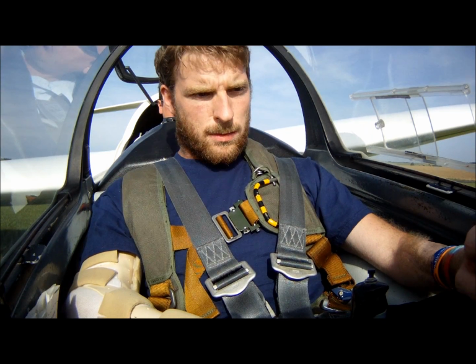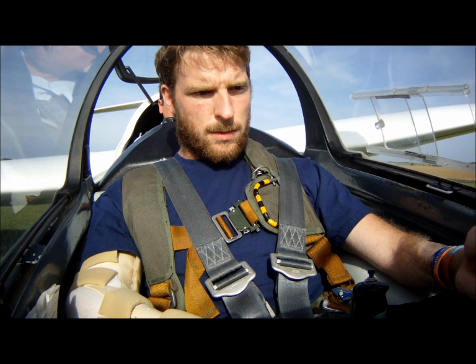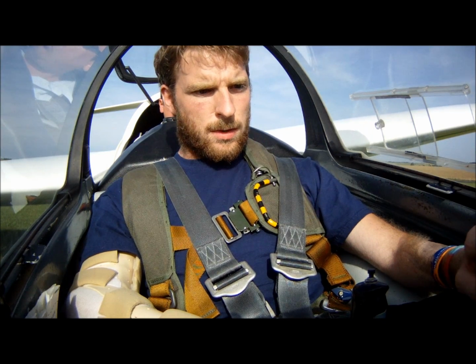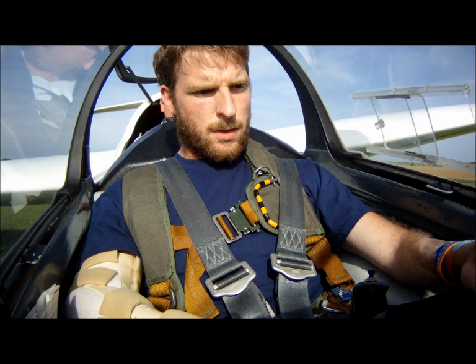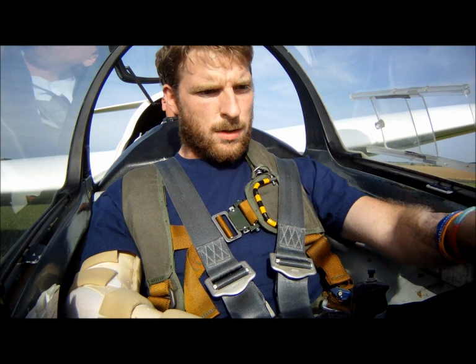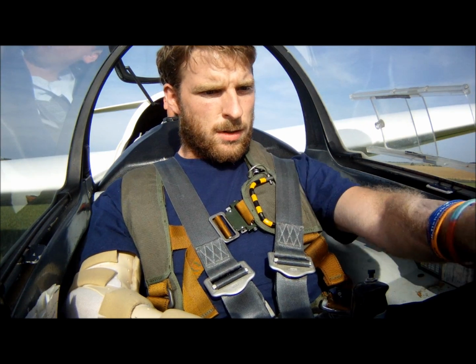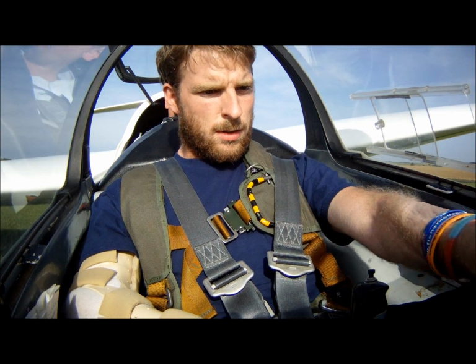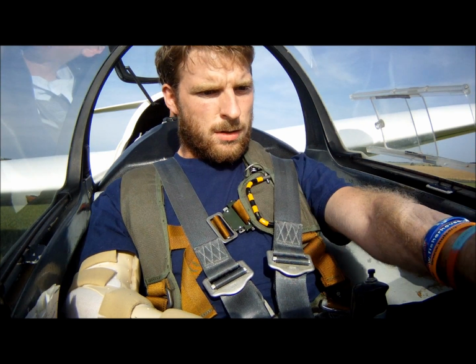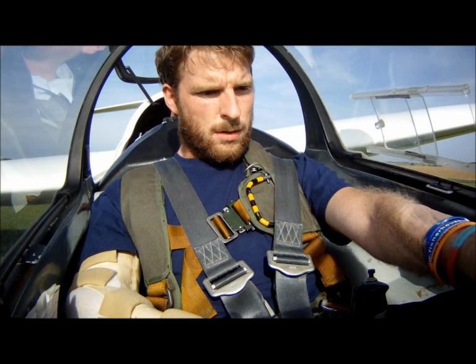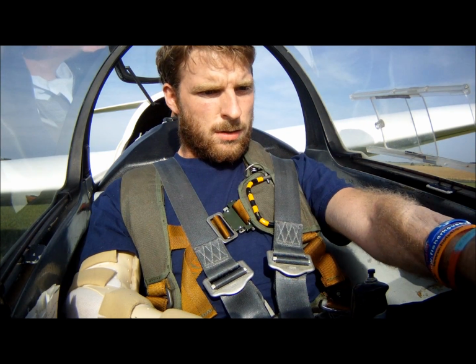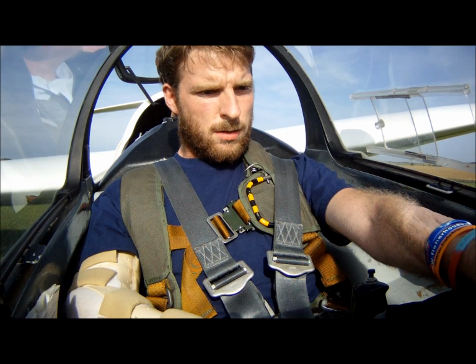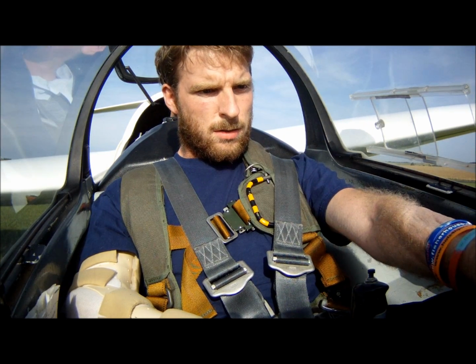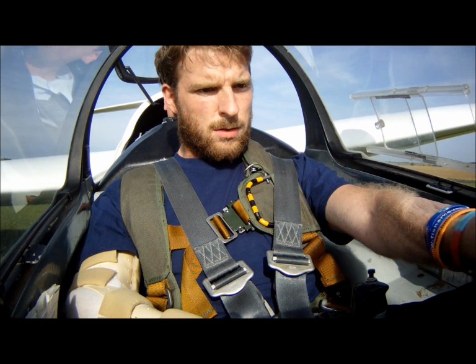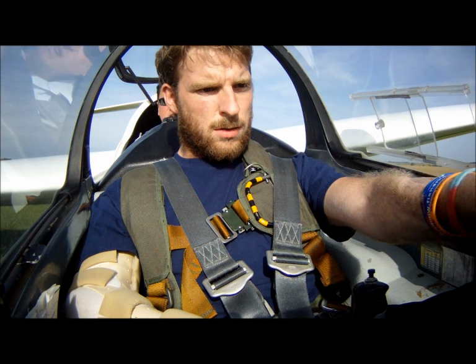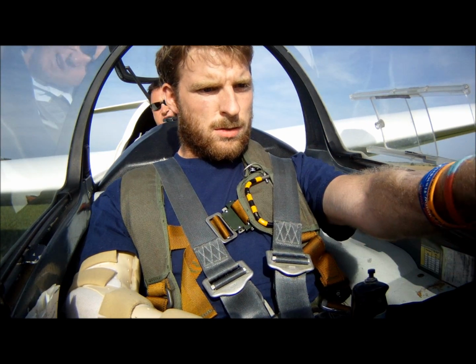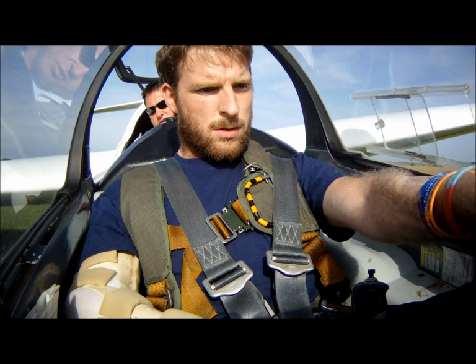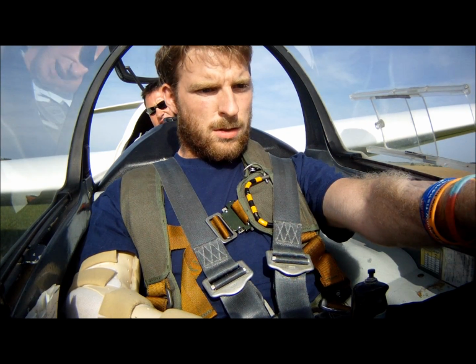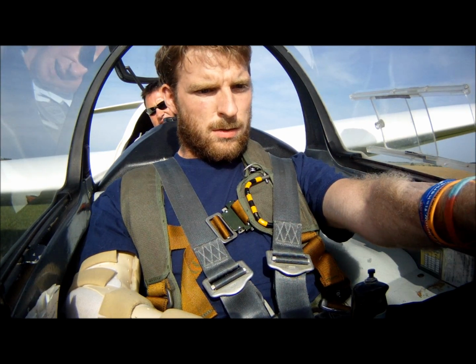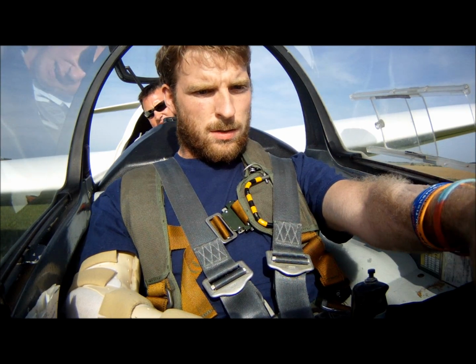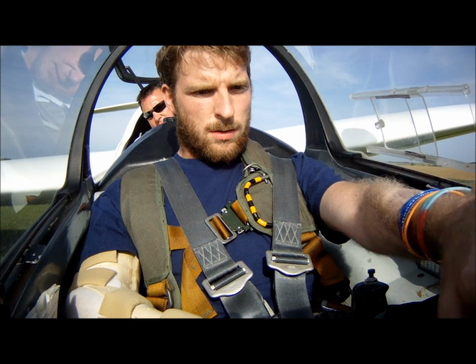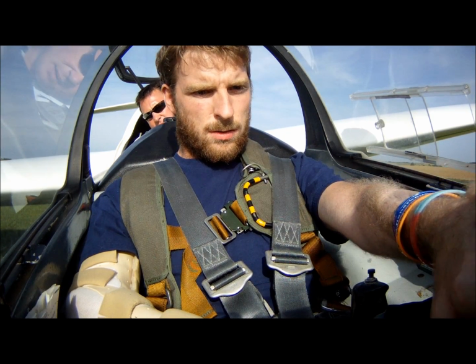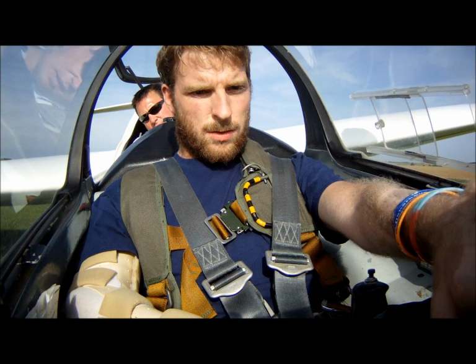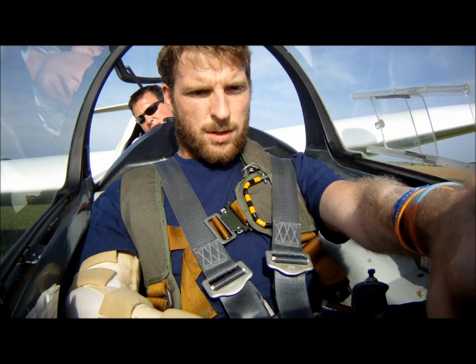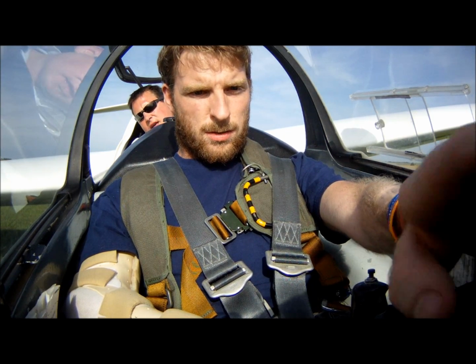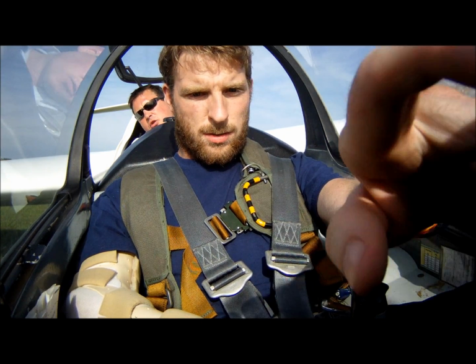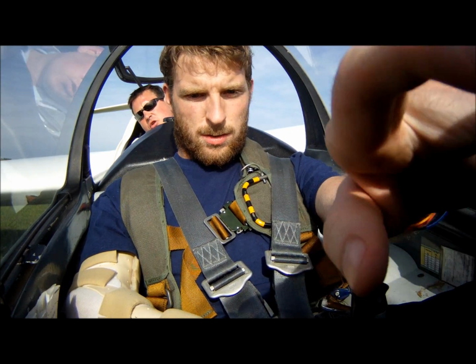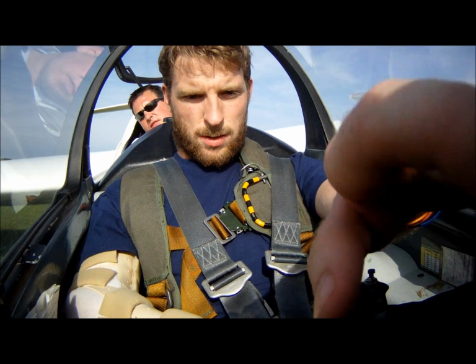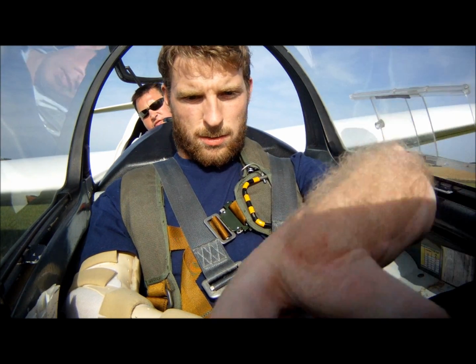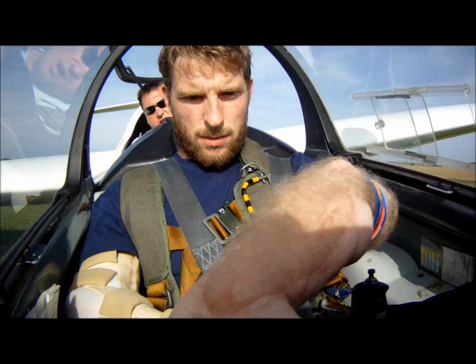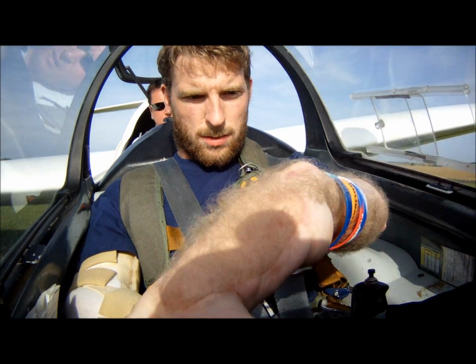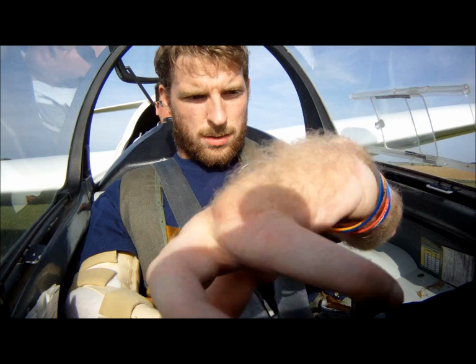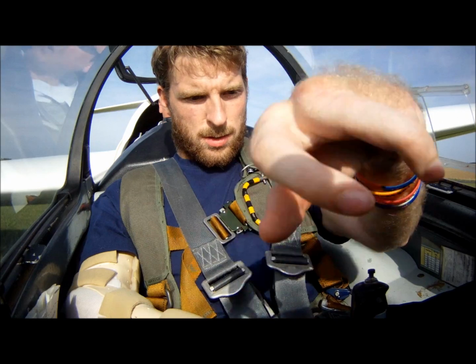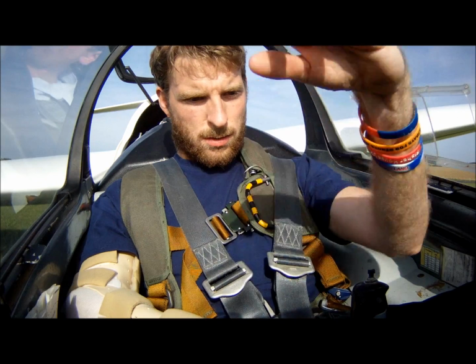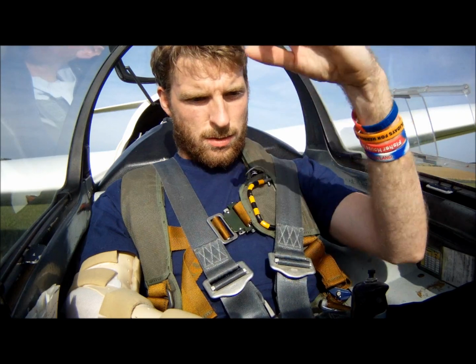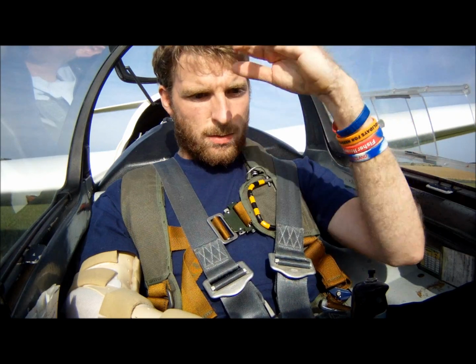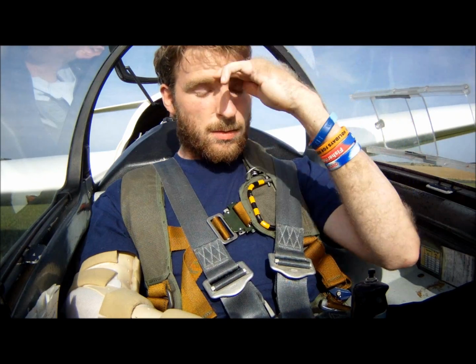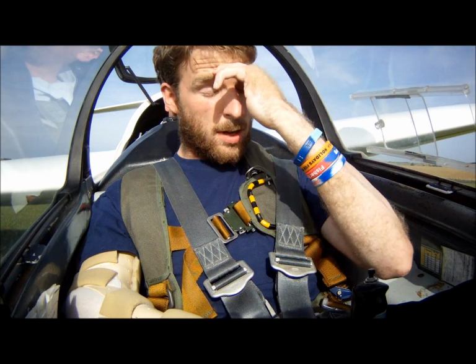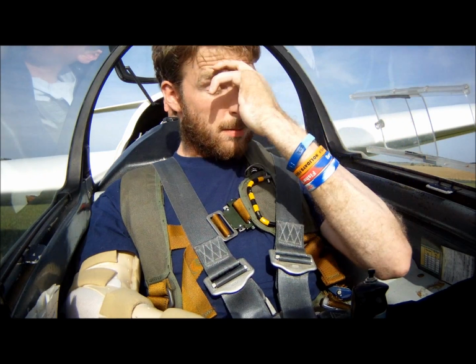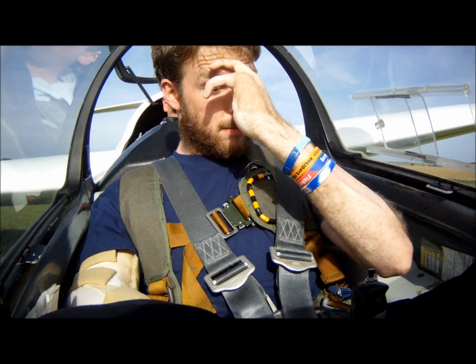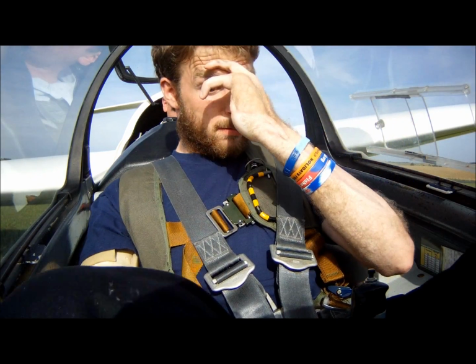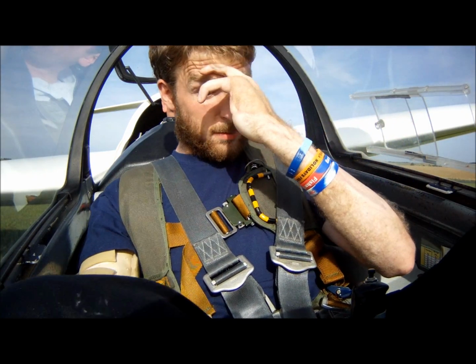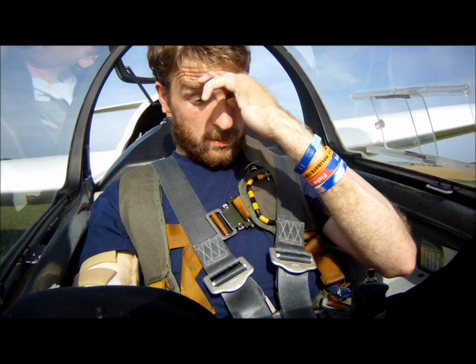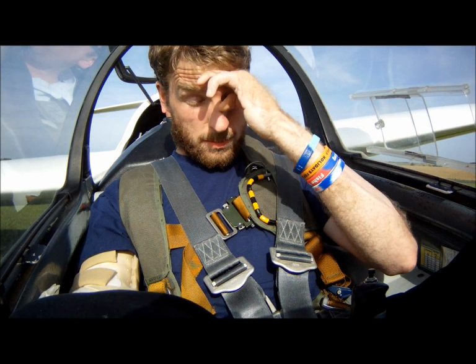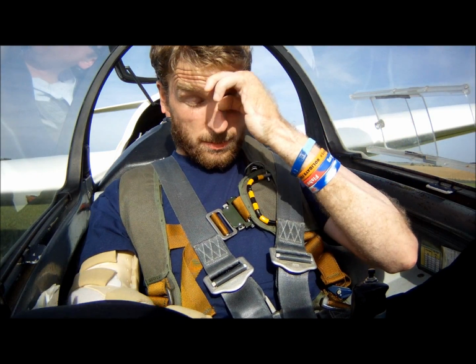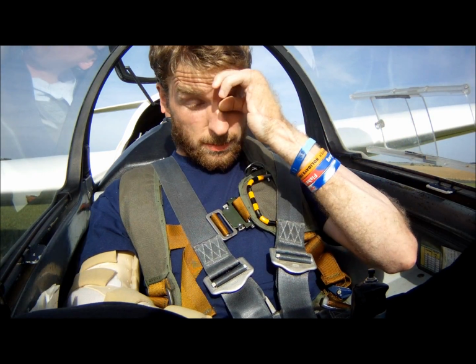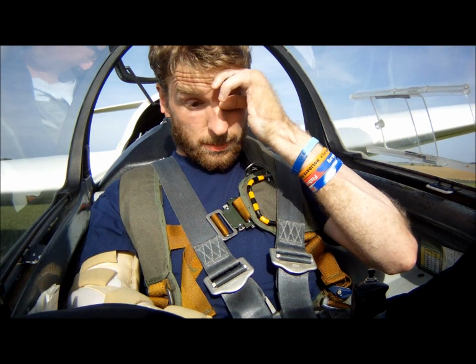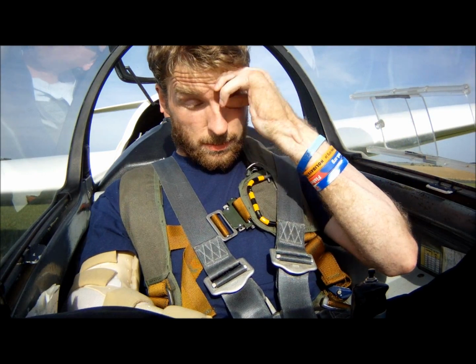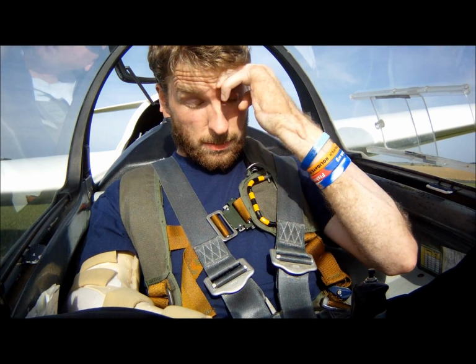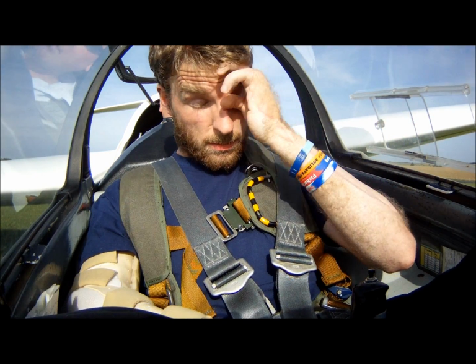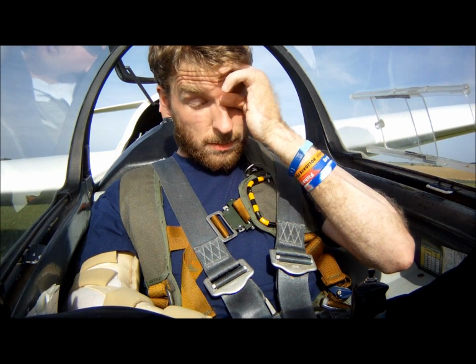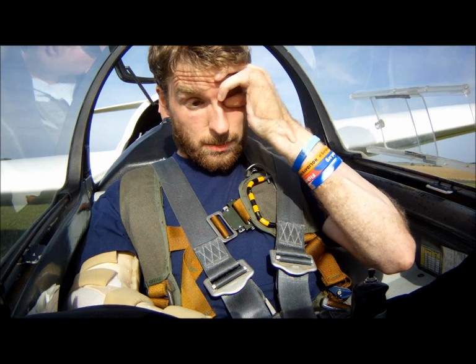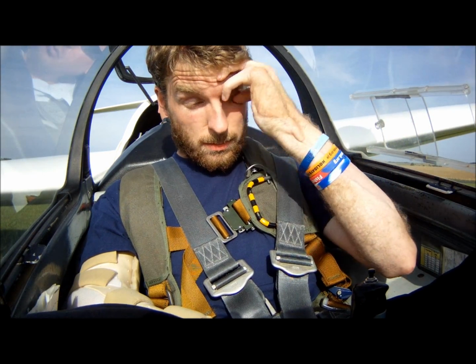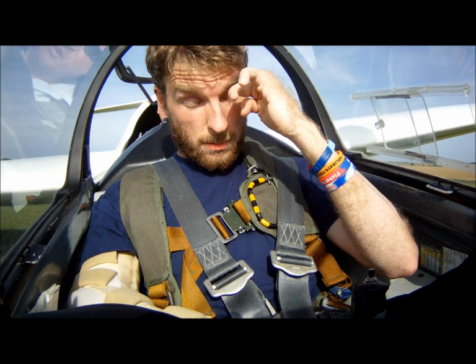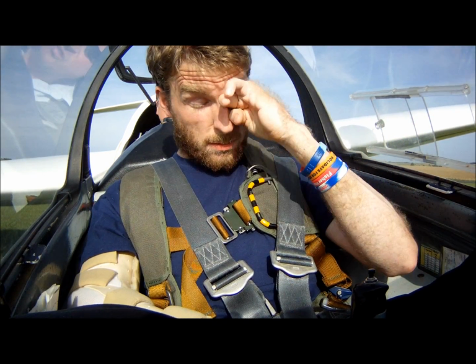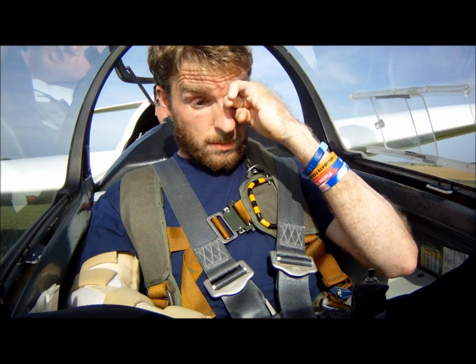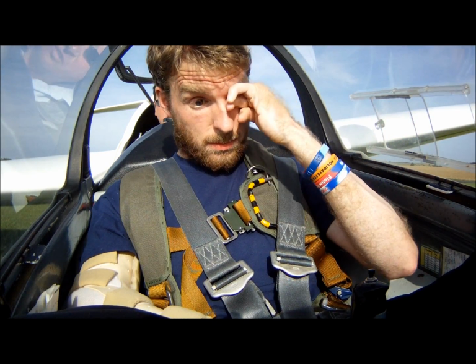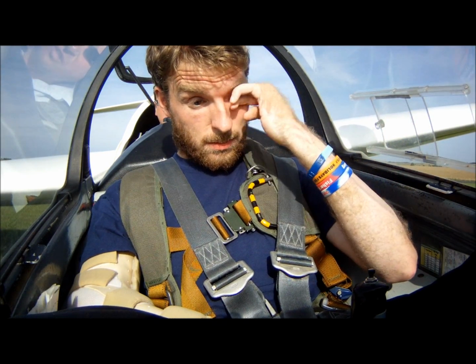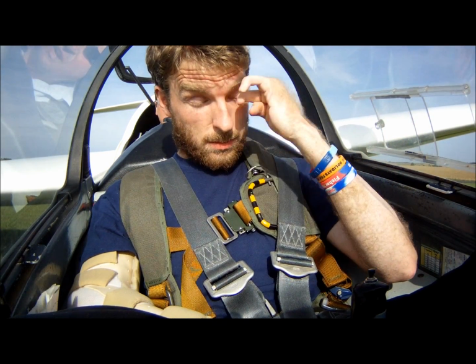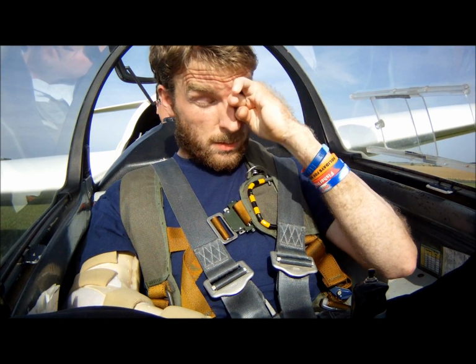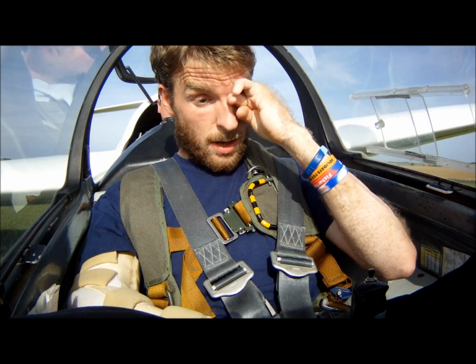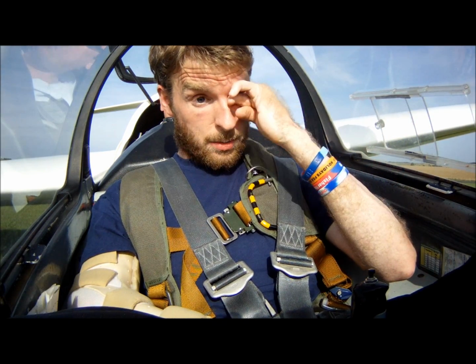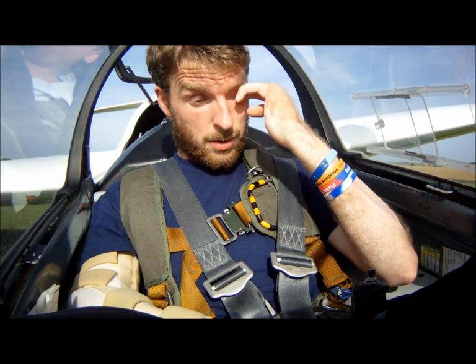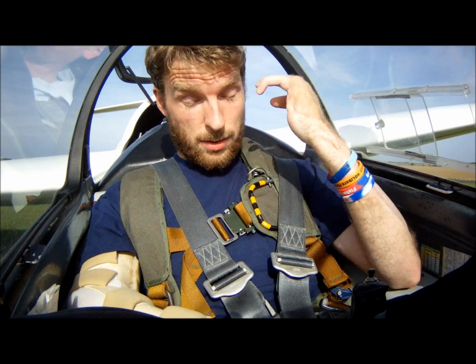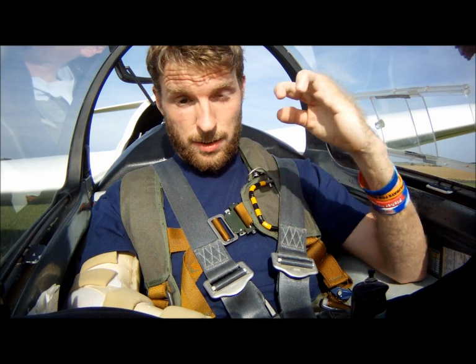Instruments — they're all still zeroed, reading correctly. Good in the front. Excellent. Flaps we haven't got — we discussed that. Absolutely.